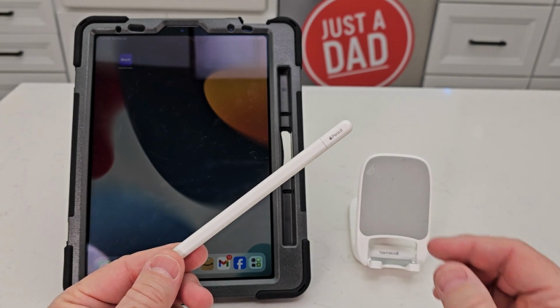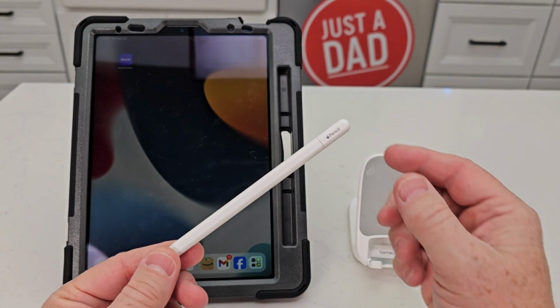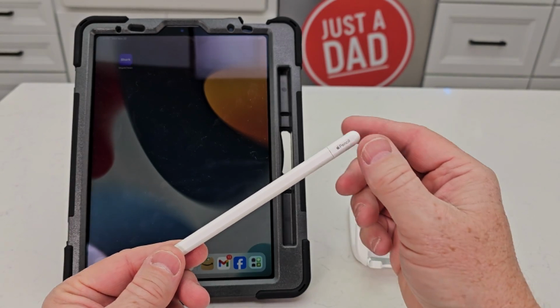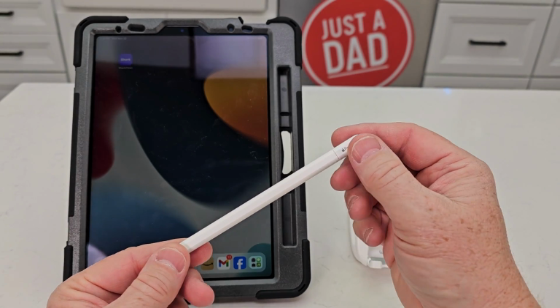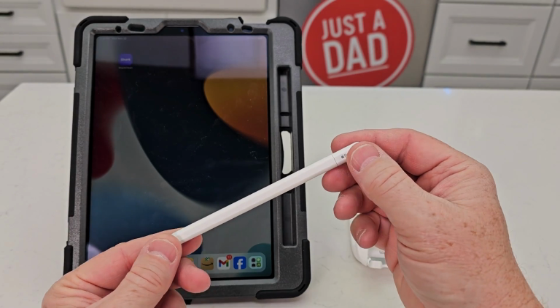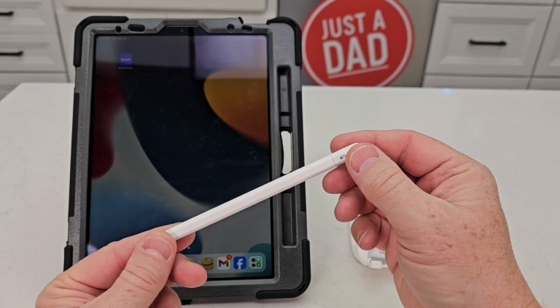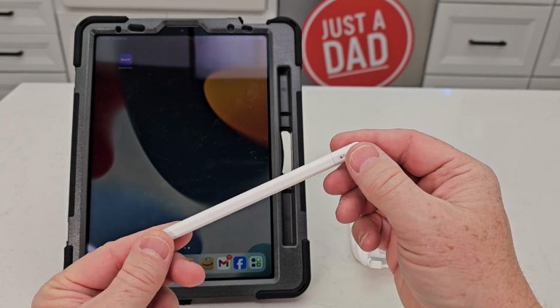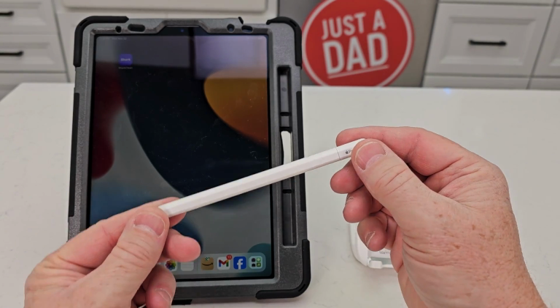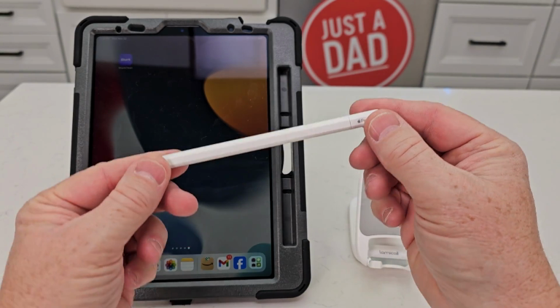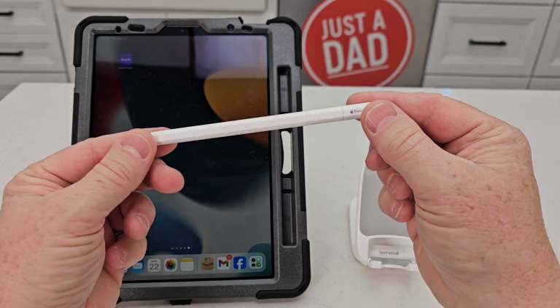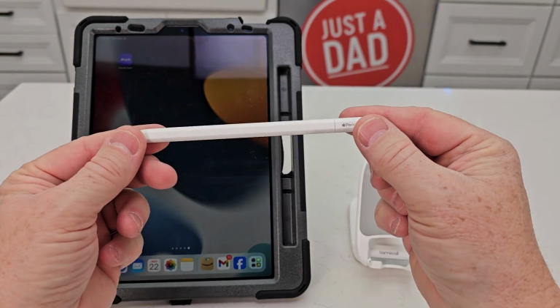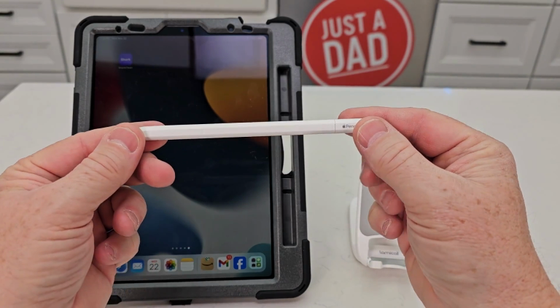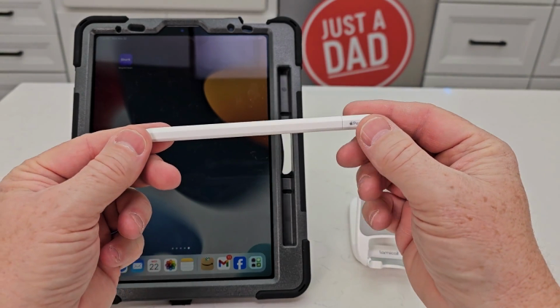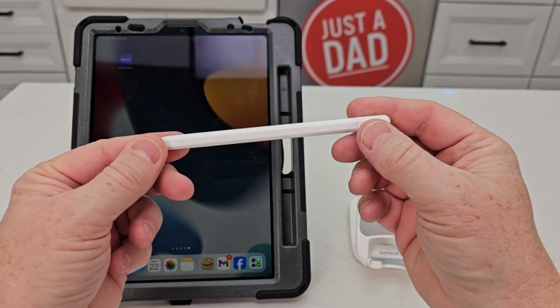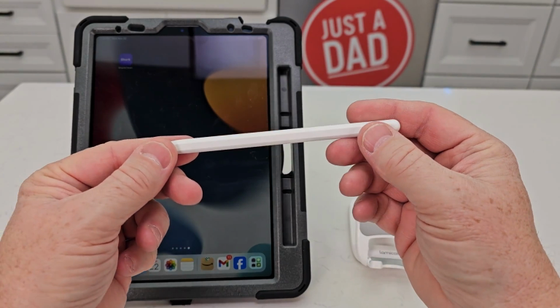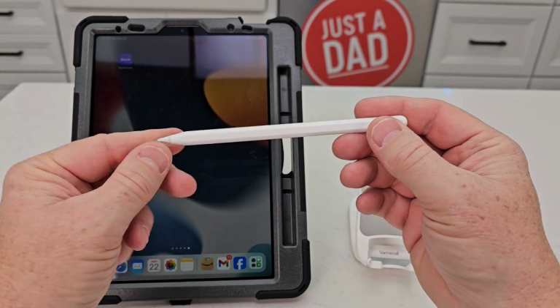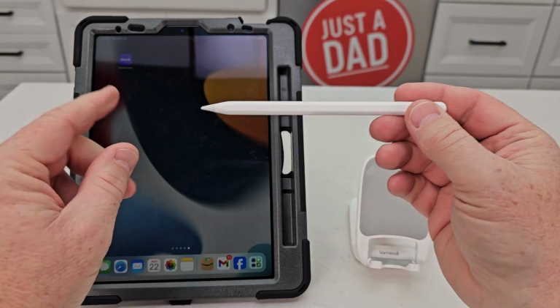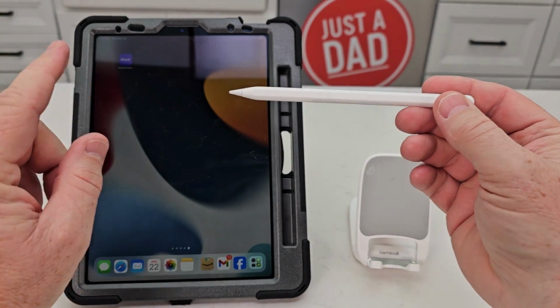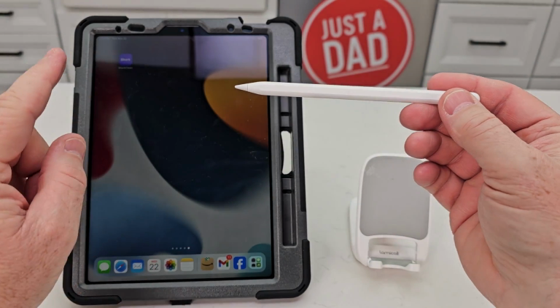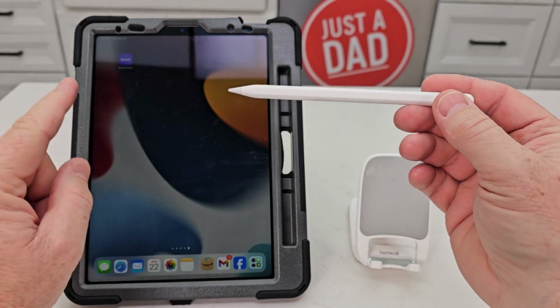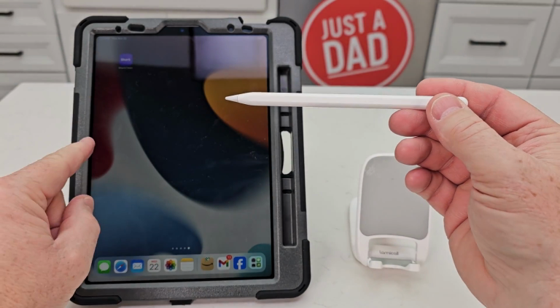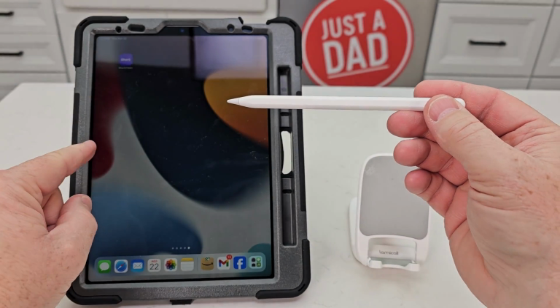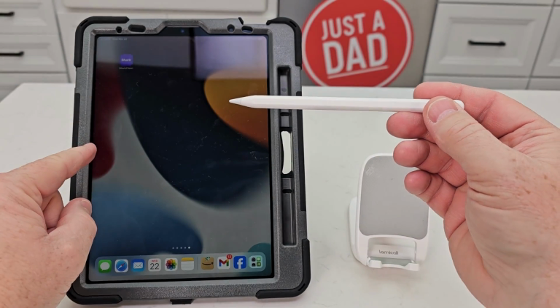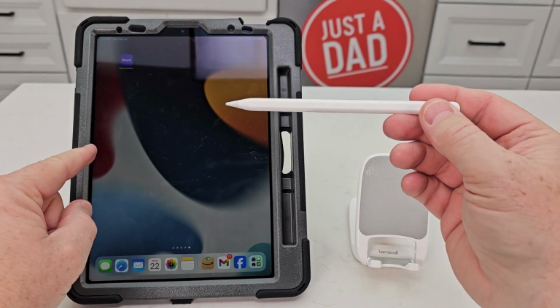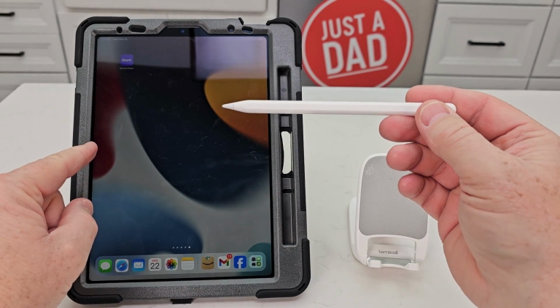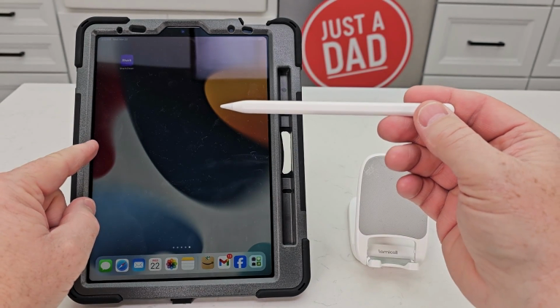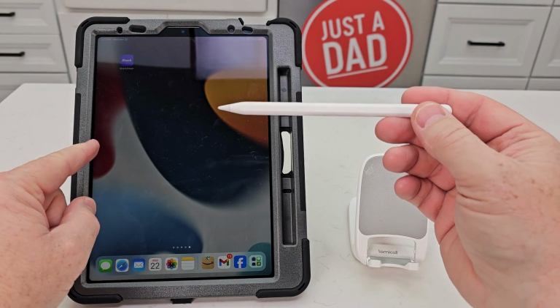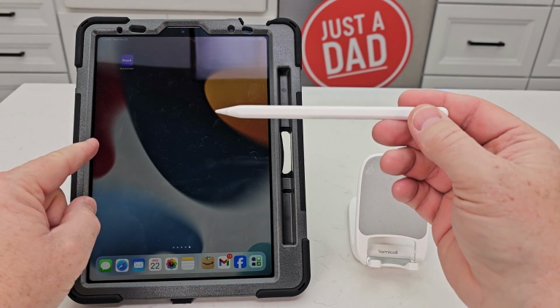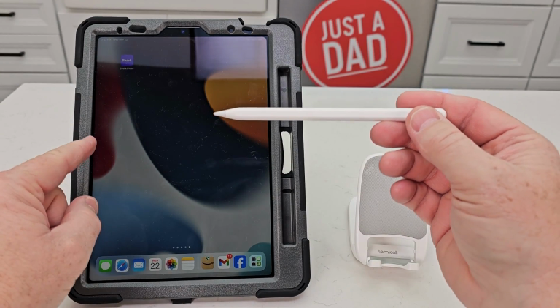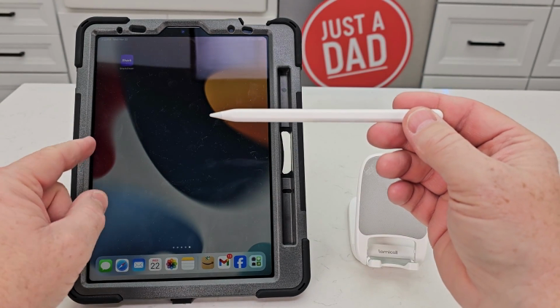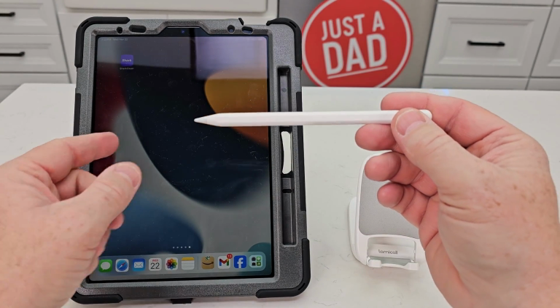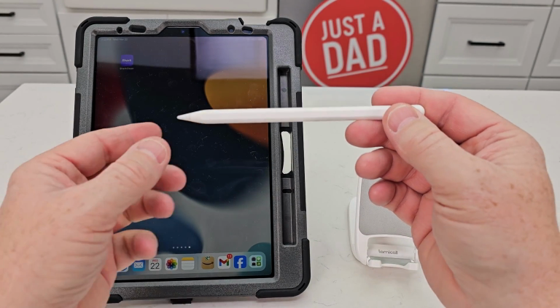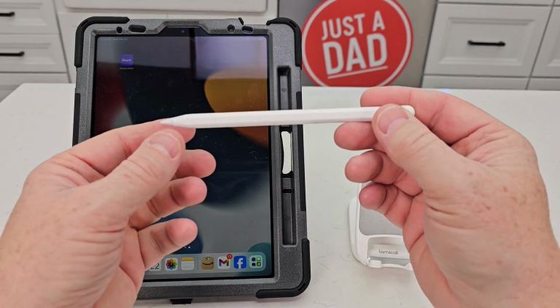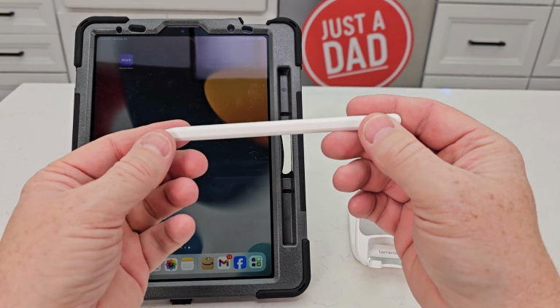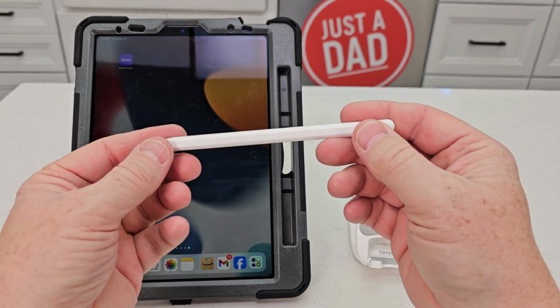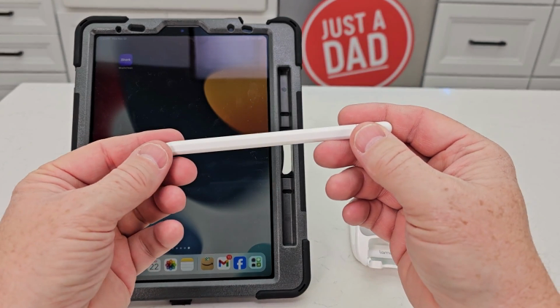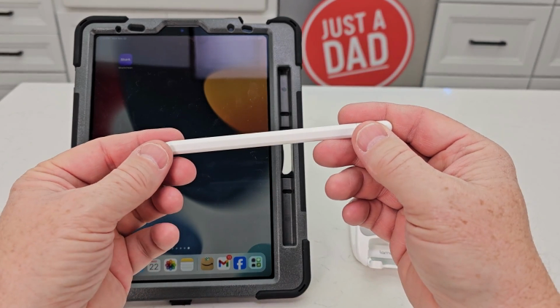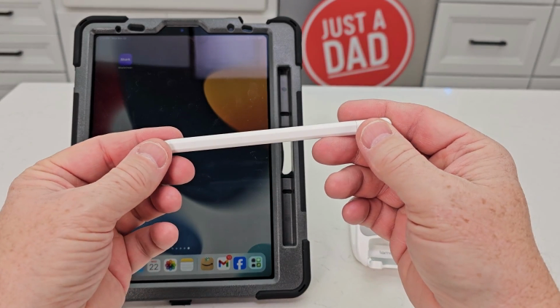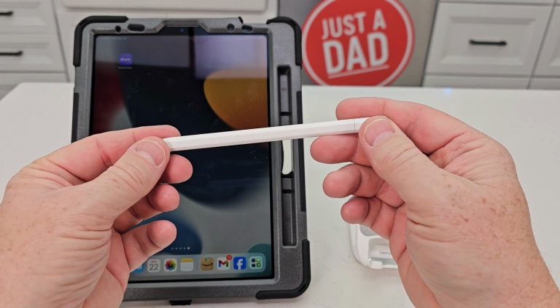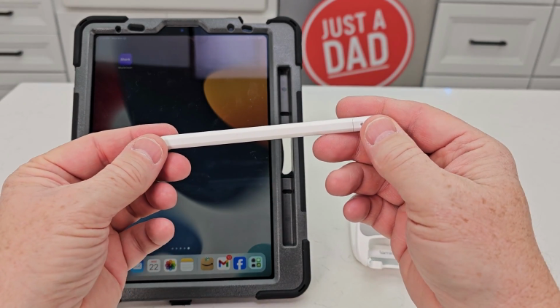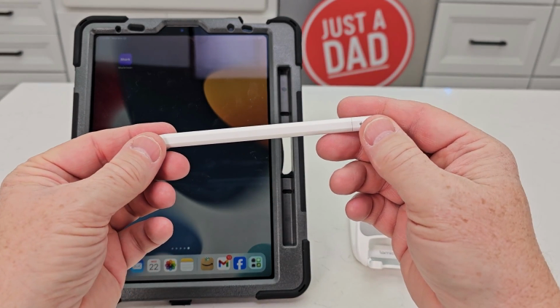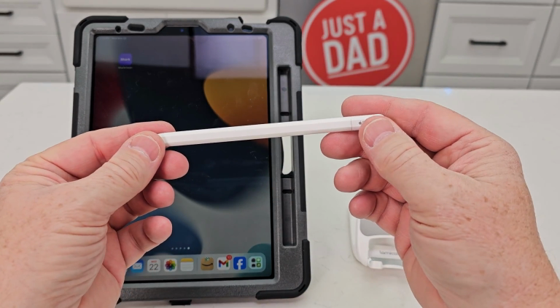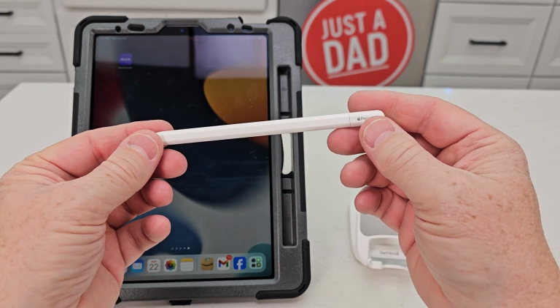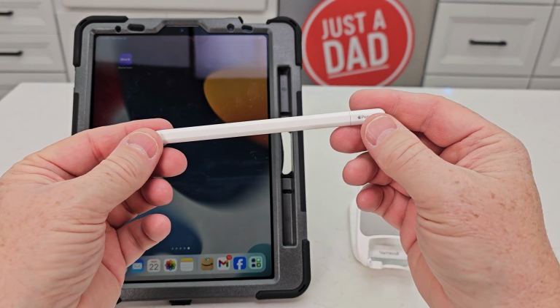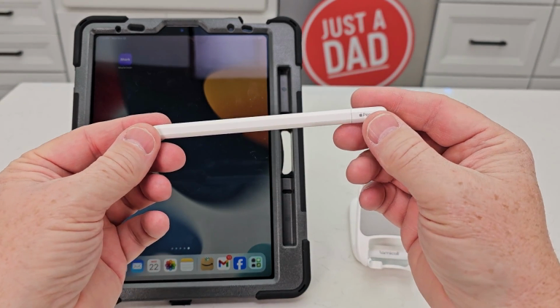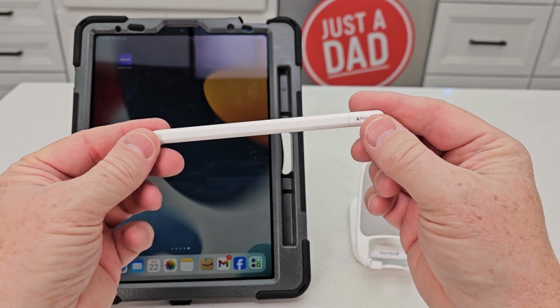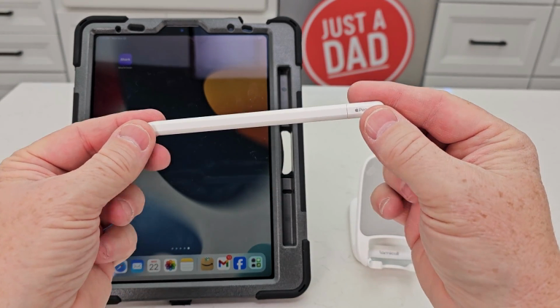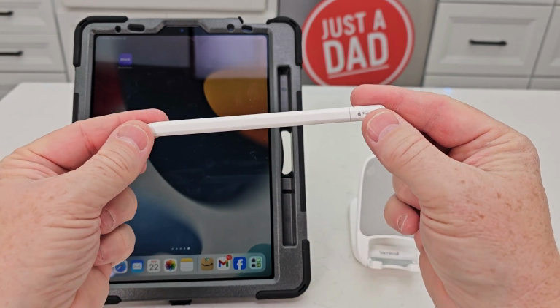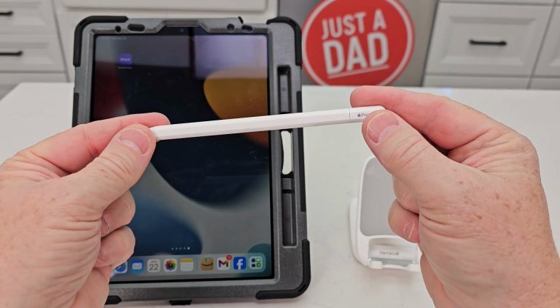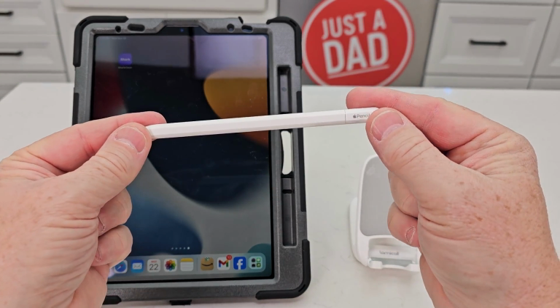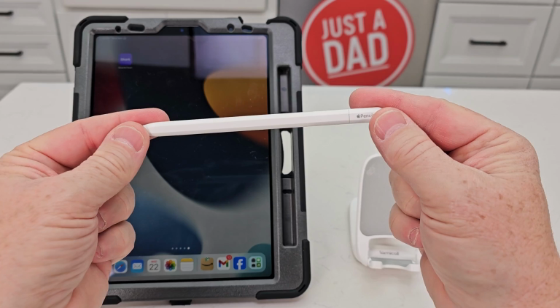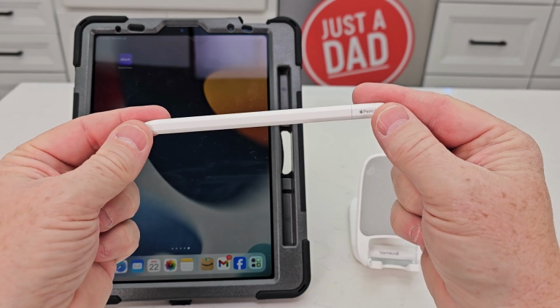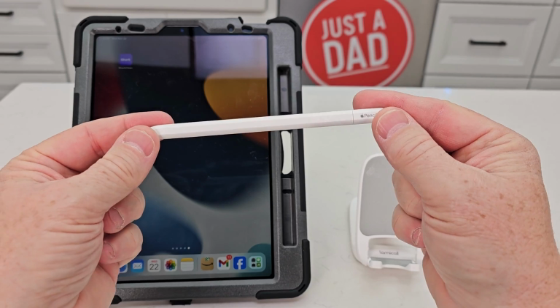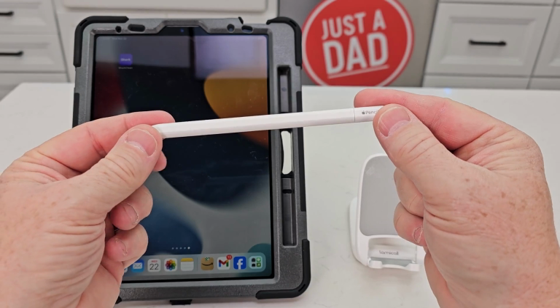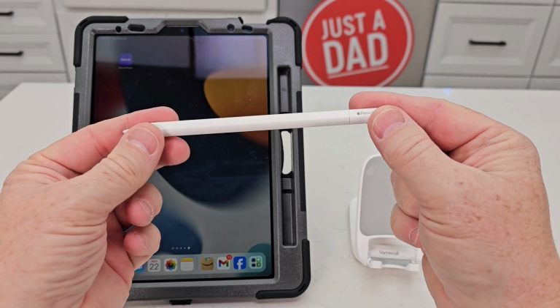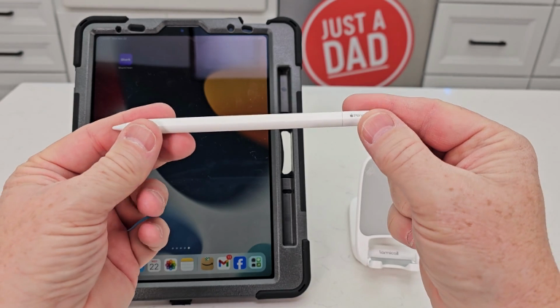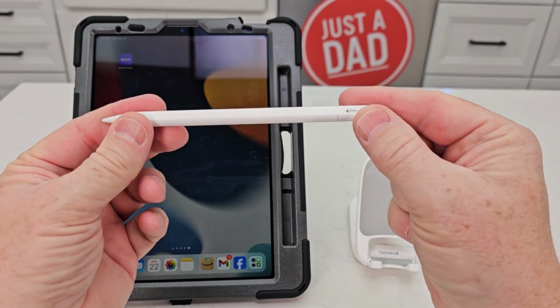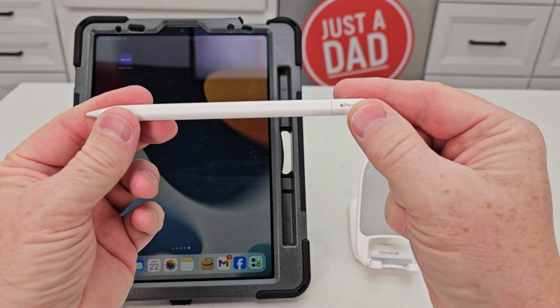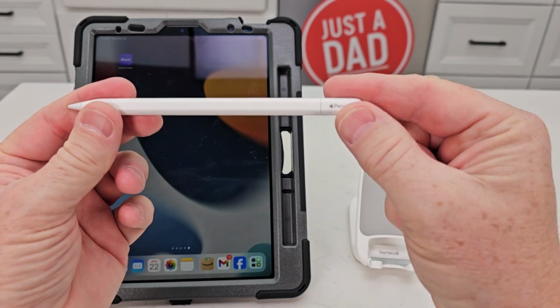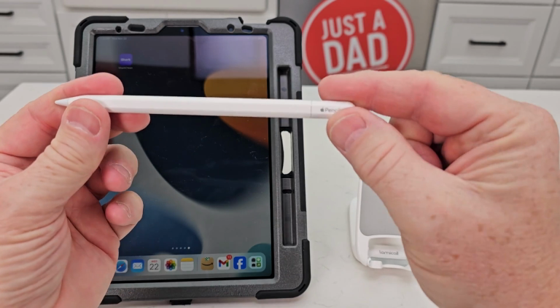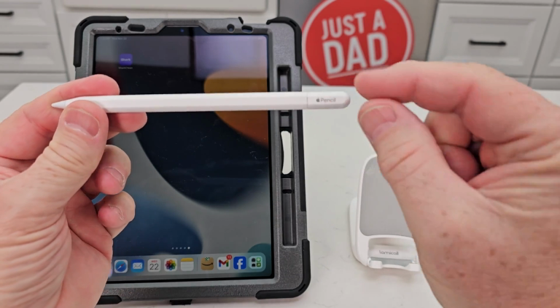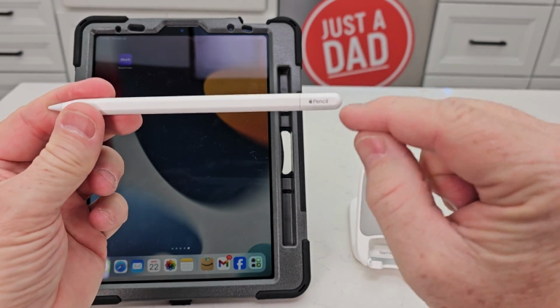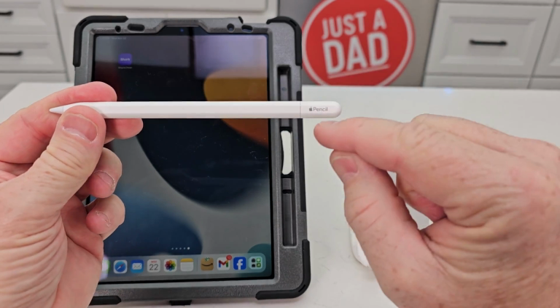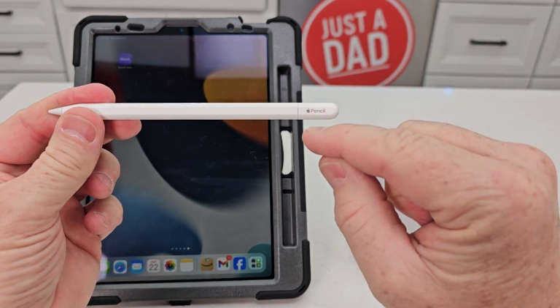Hello everyone. Here I've got an iPad Air 5th generation and here's the Apple Pencil USB-C.